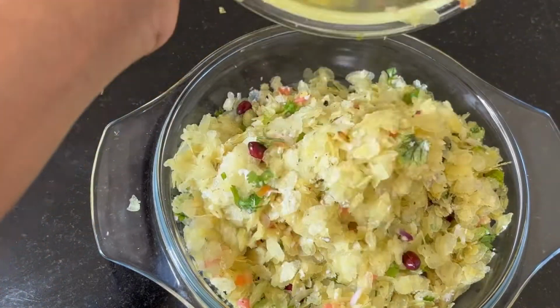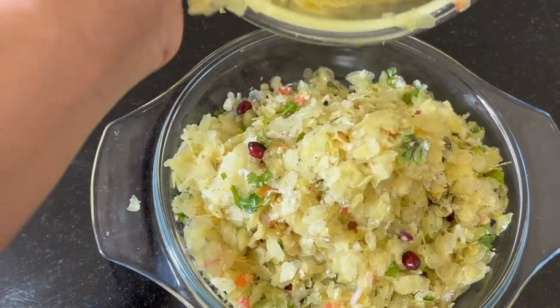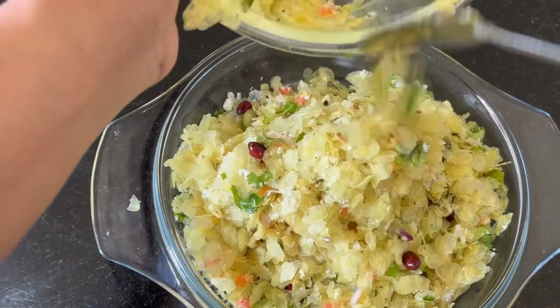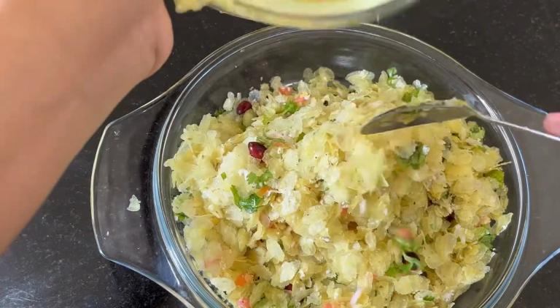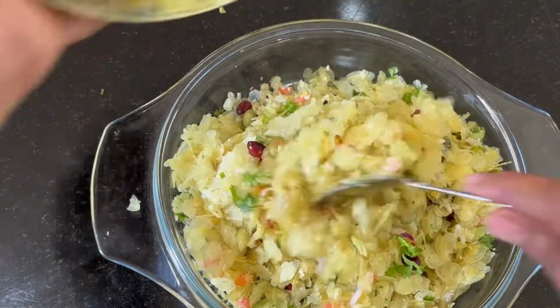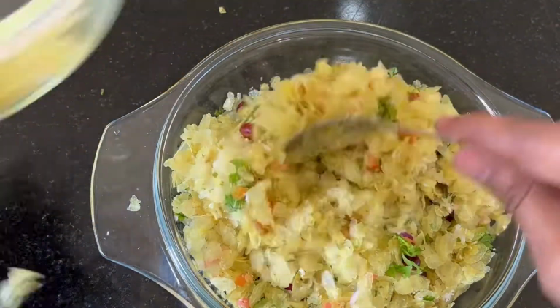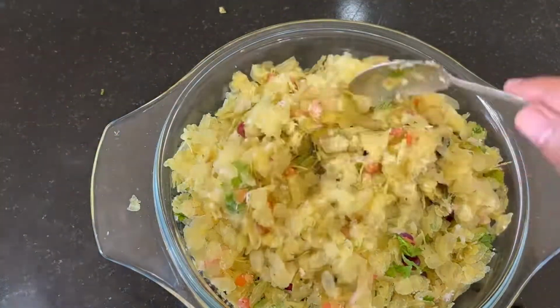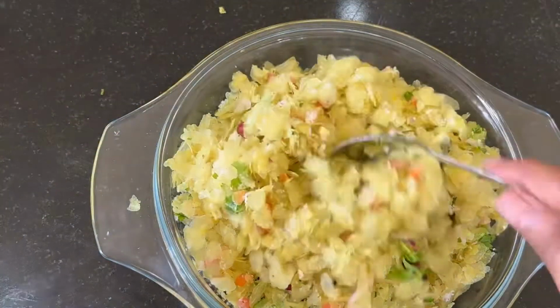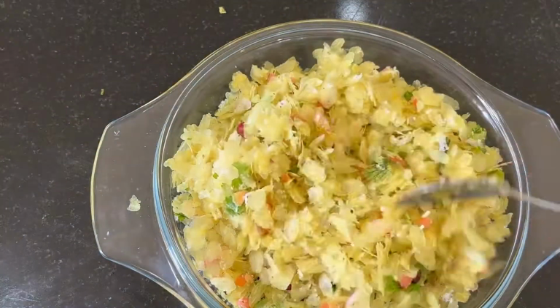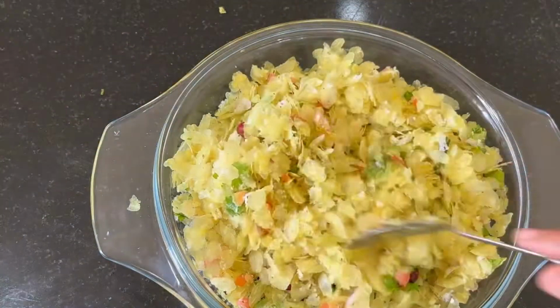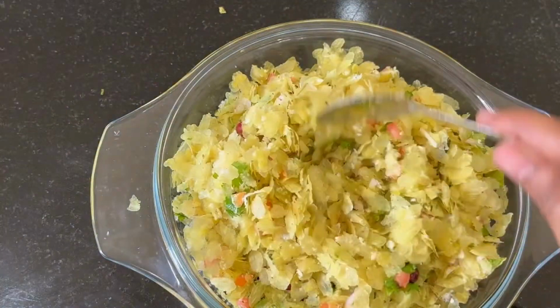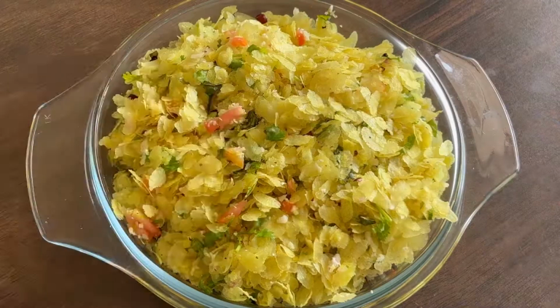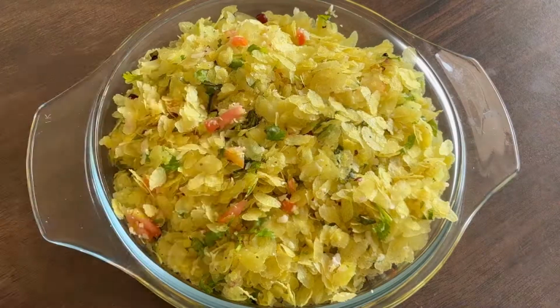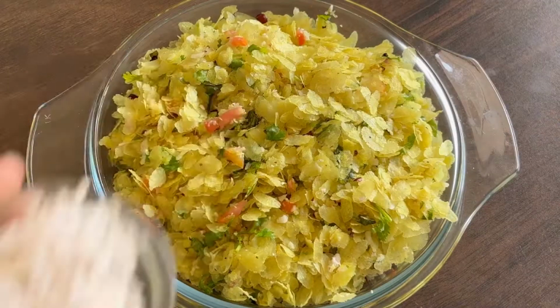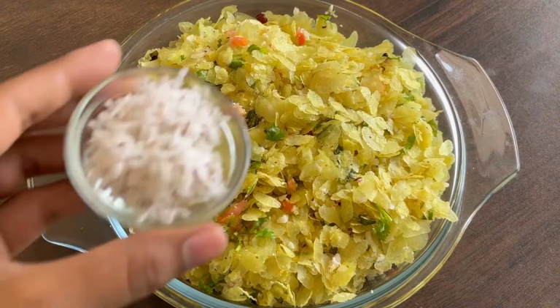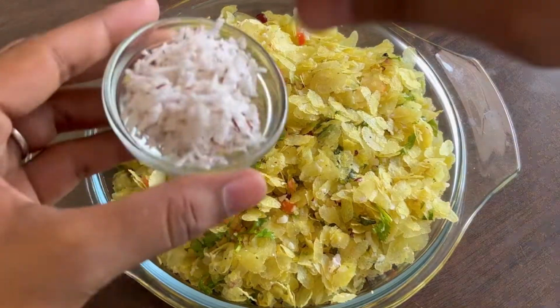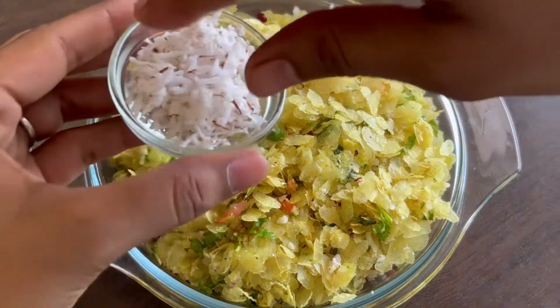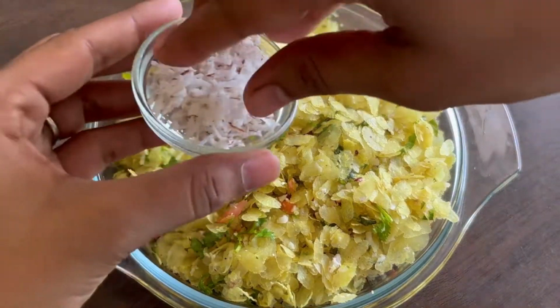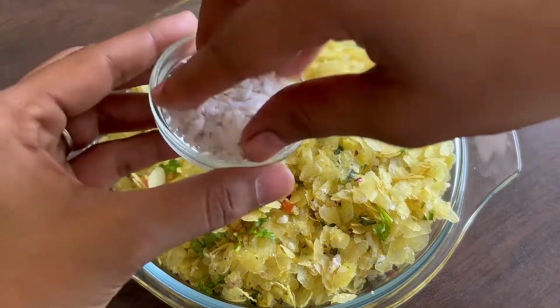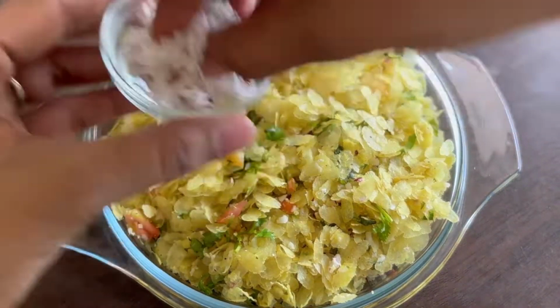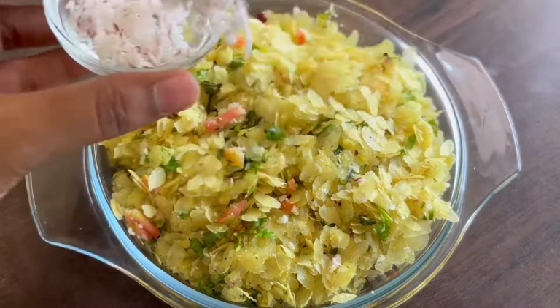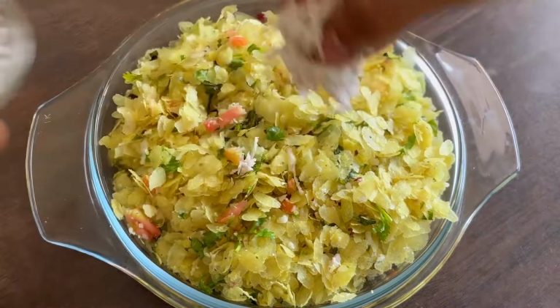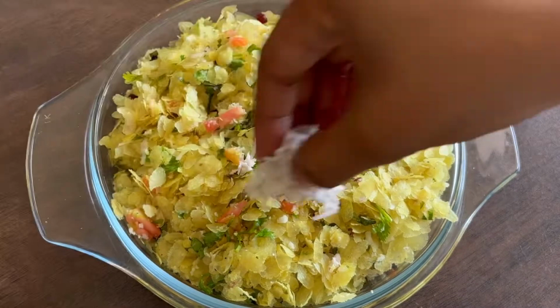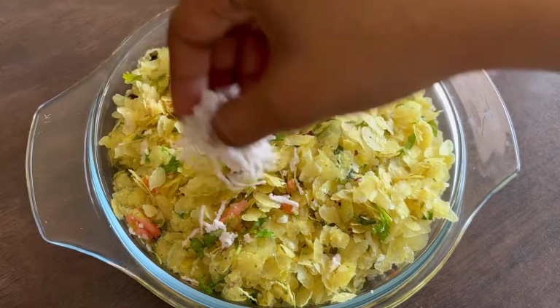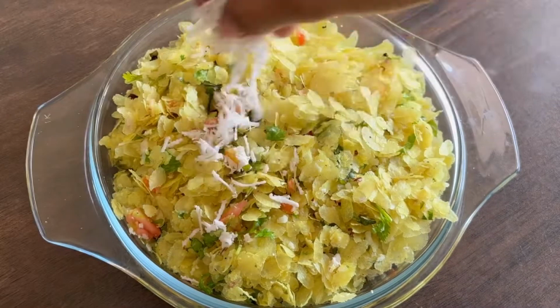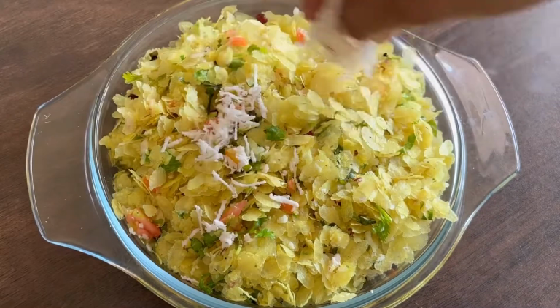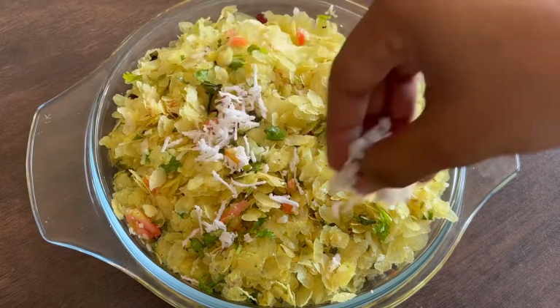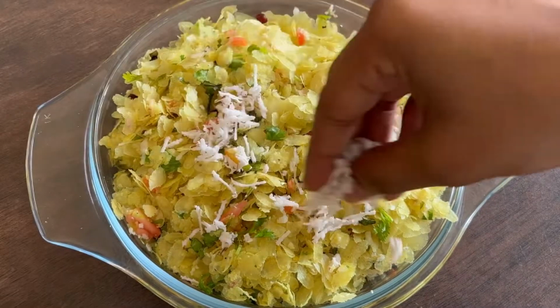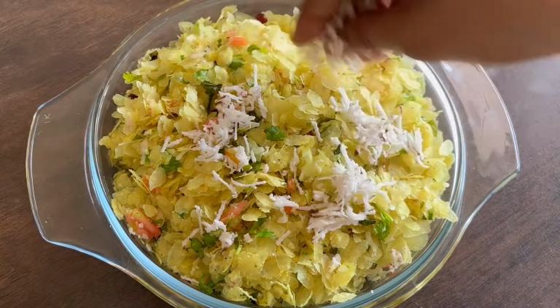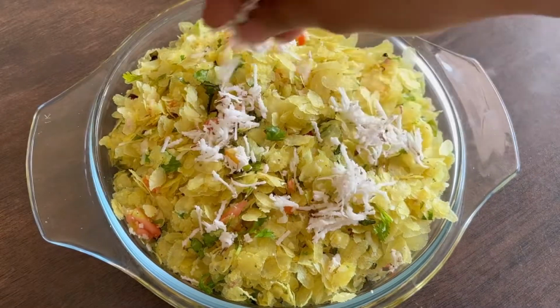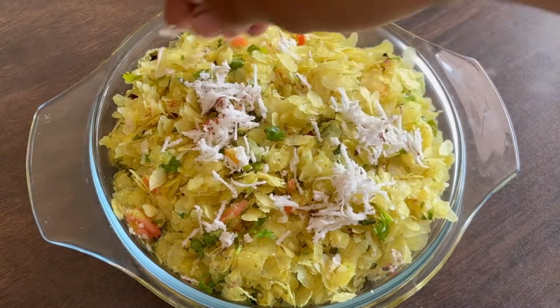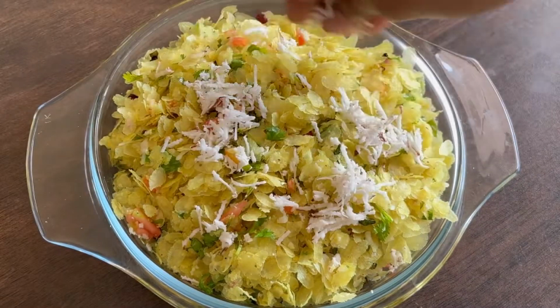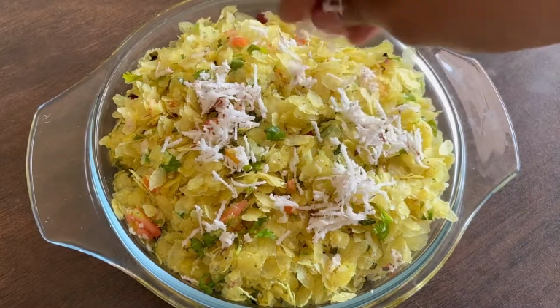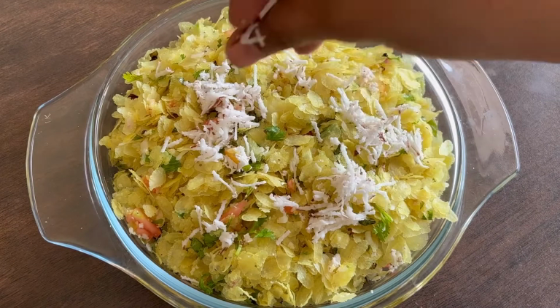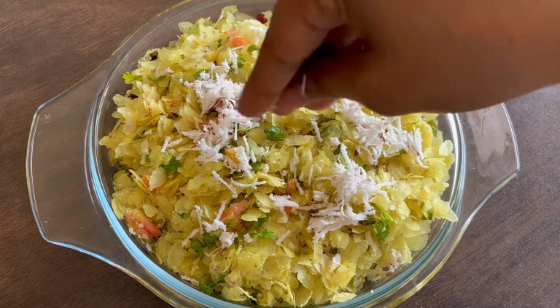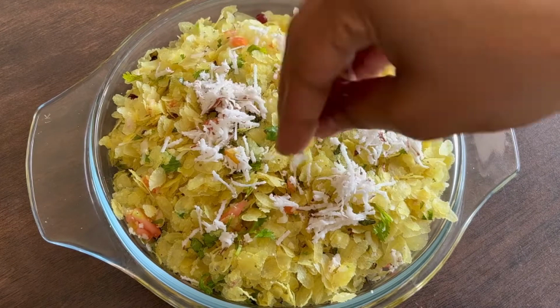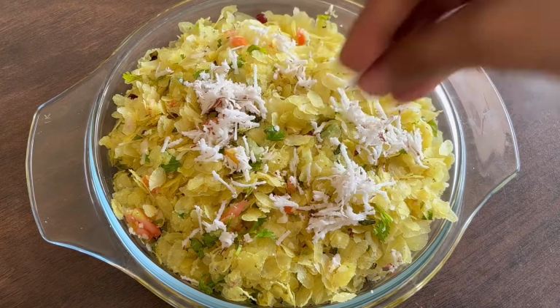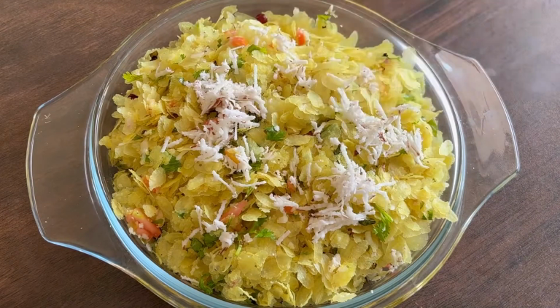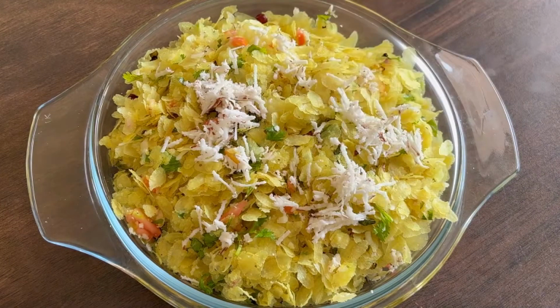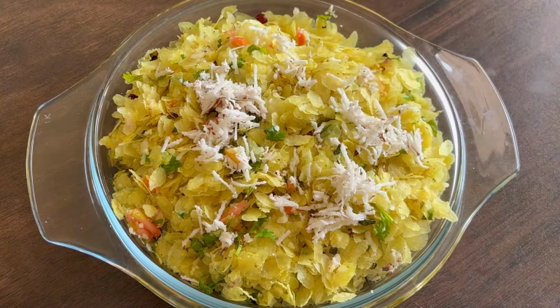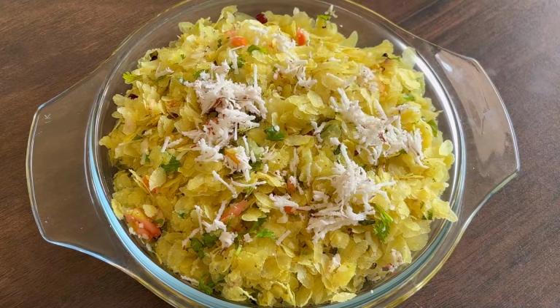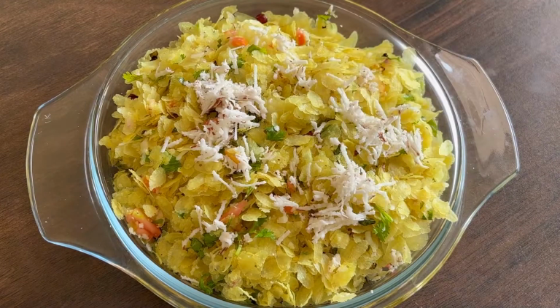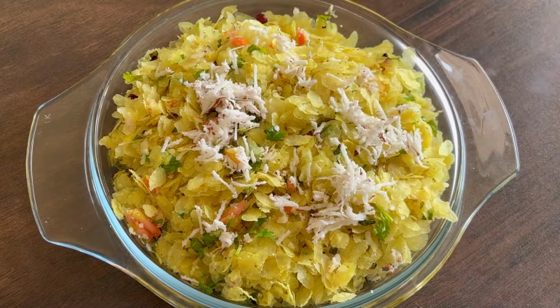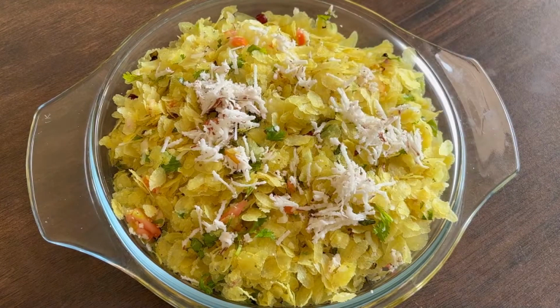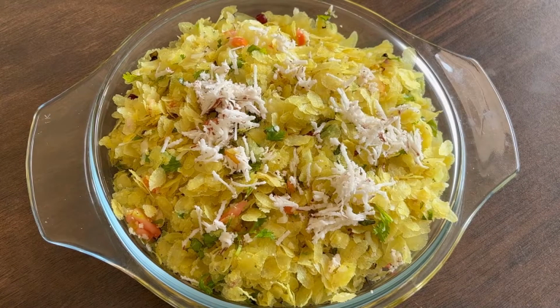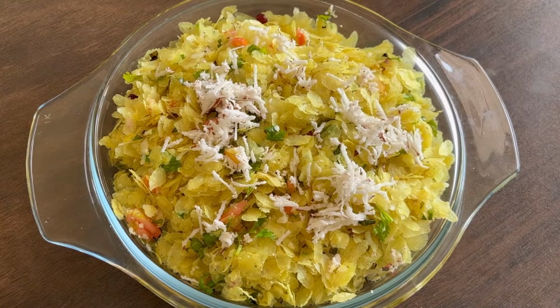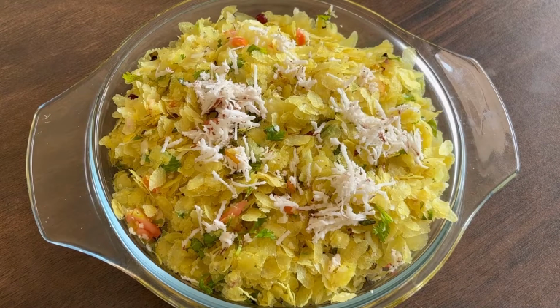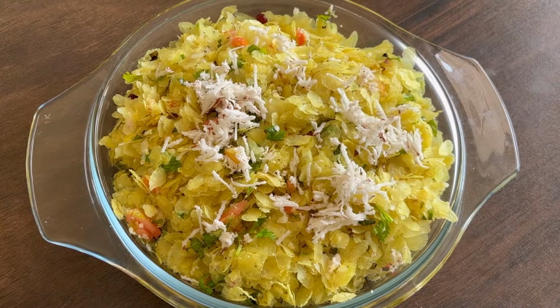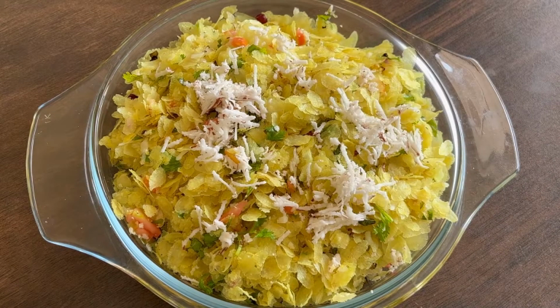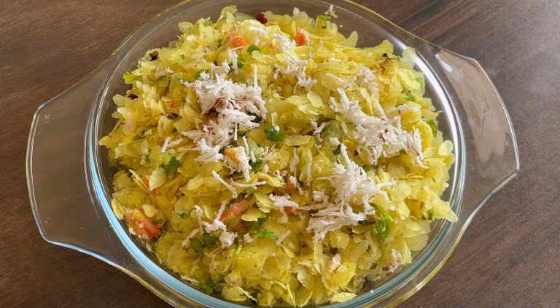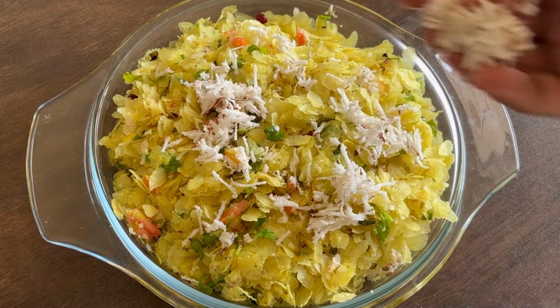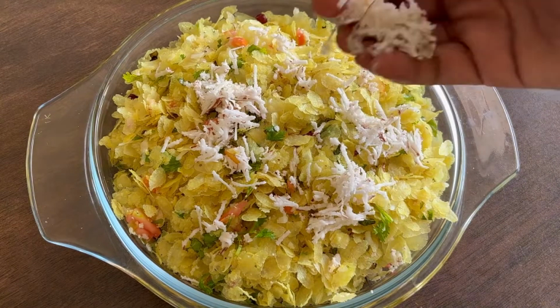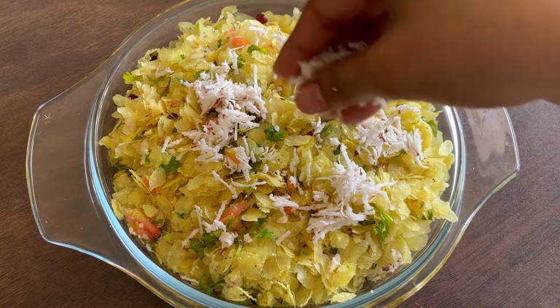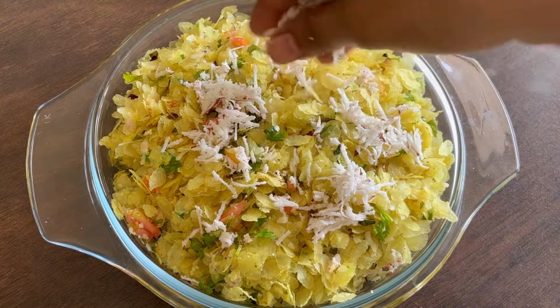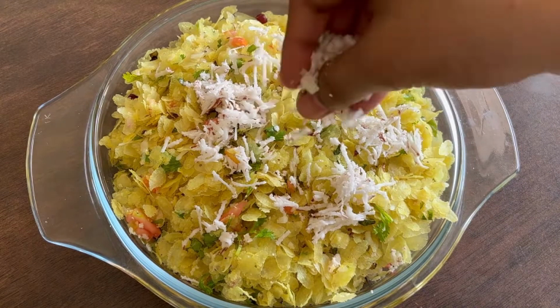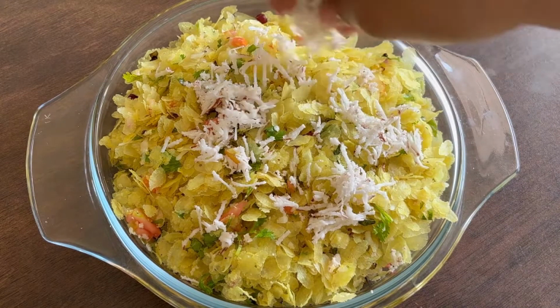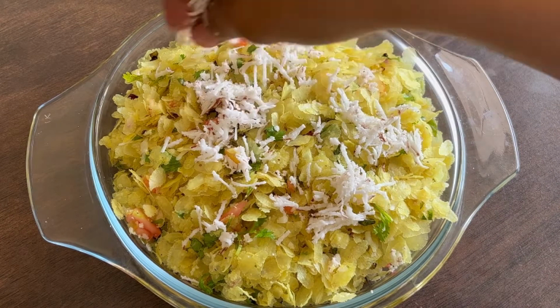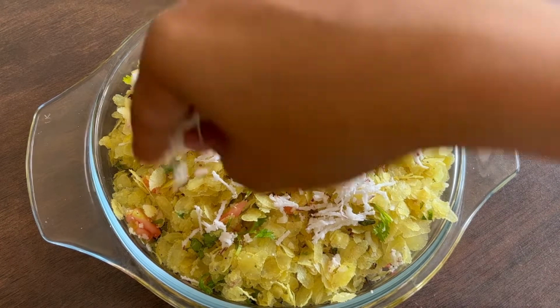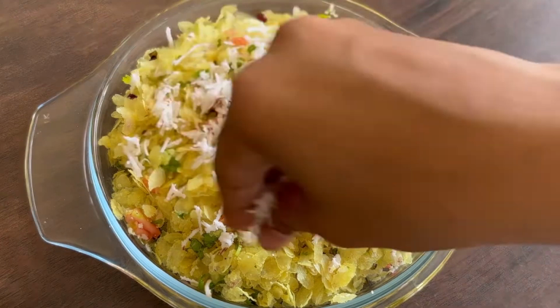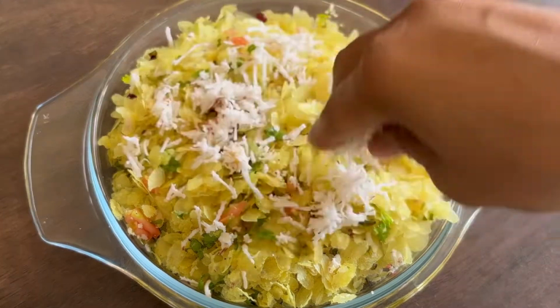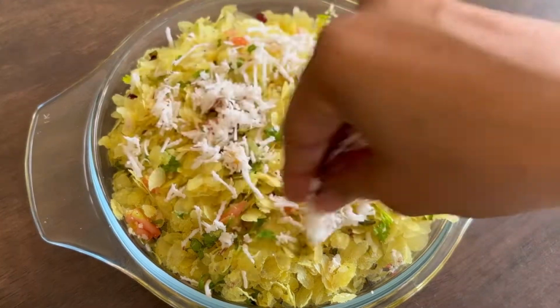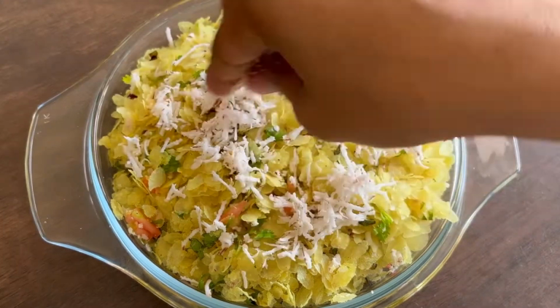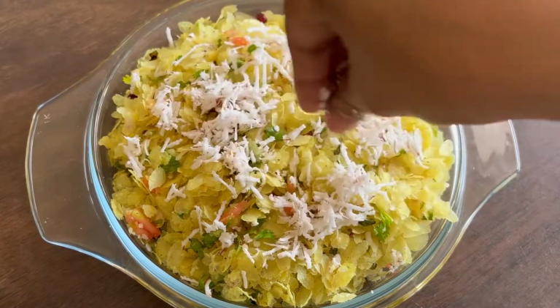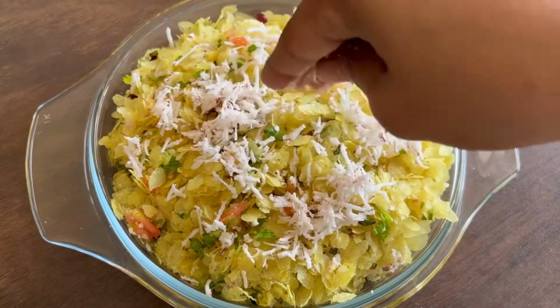I'm going to take a look at the same time. I'm going to add the recipe to the recipe. The recipe is not good.